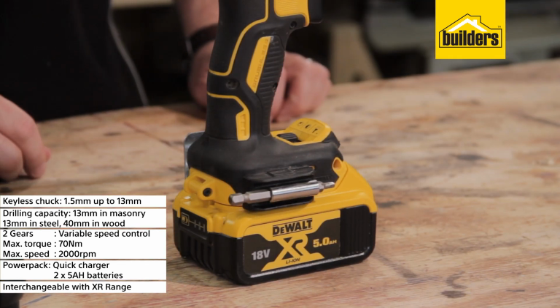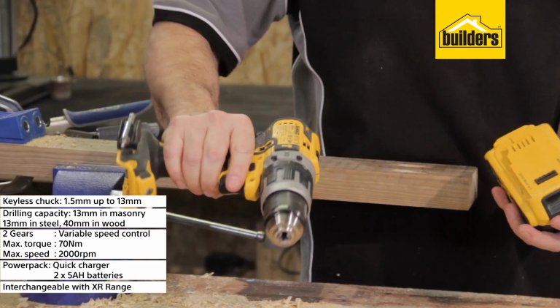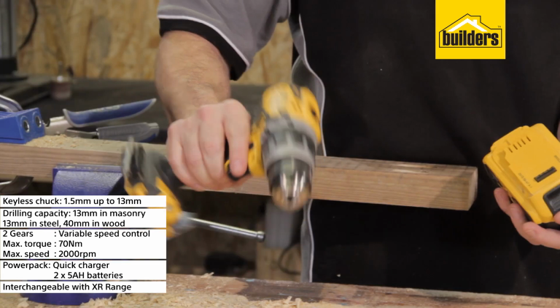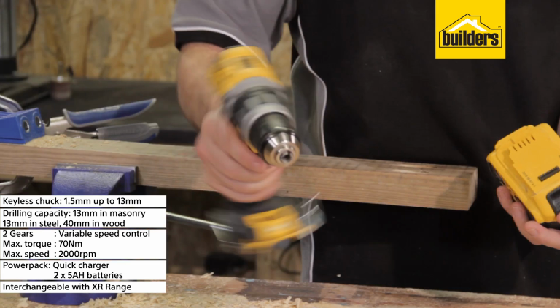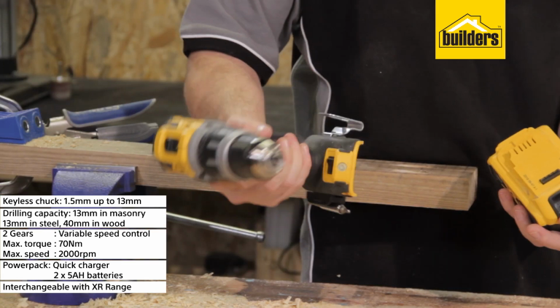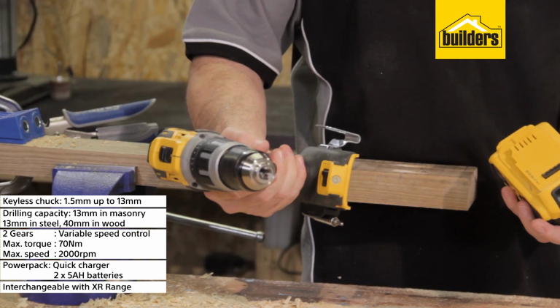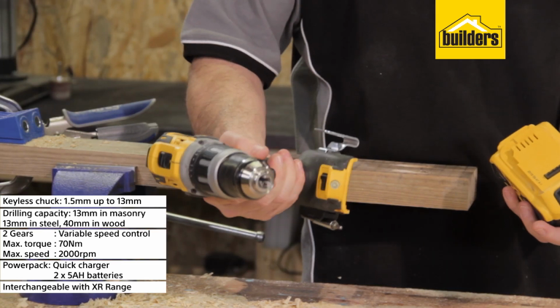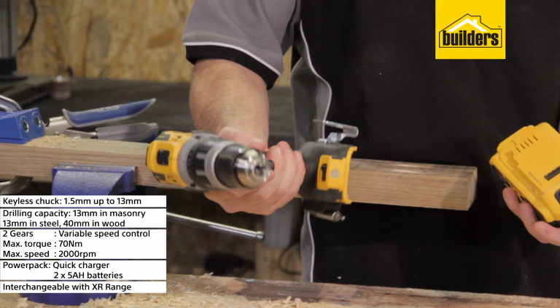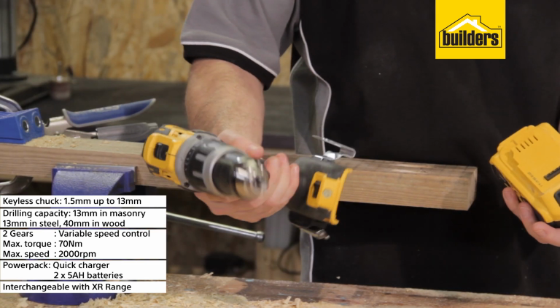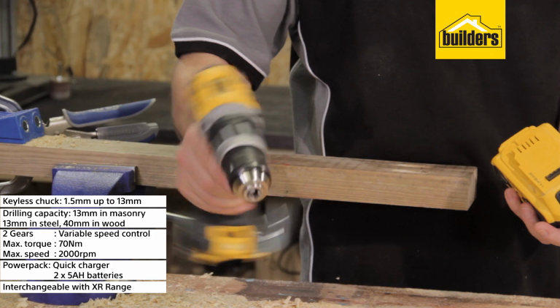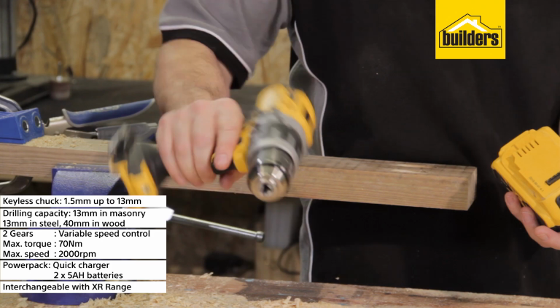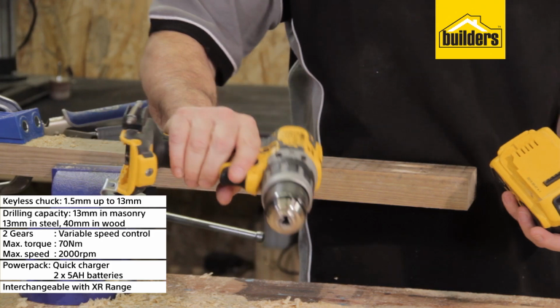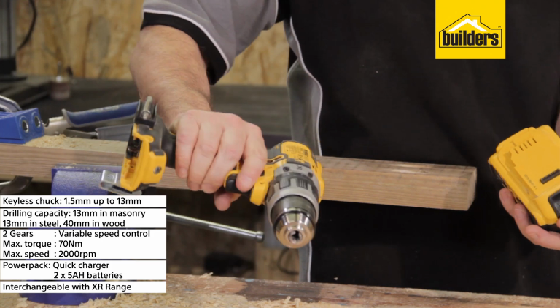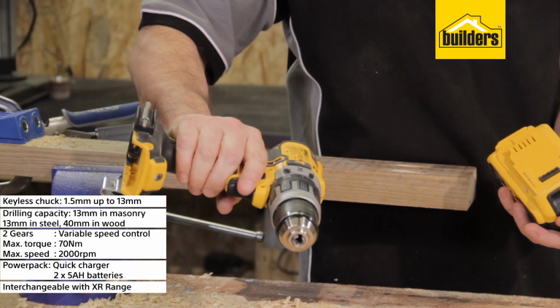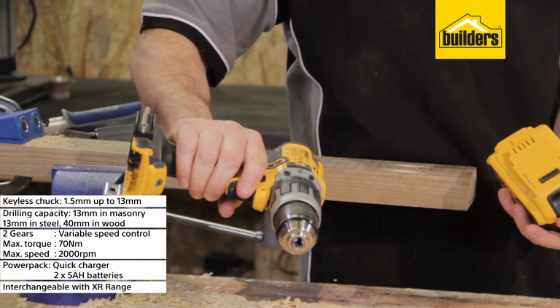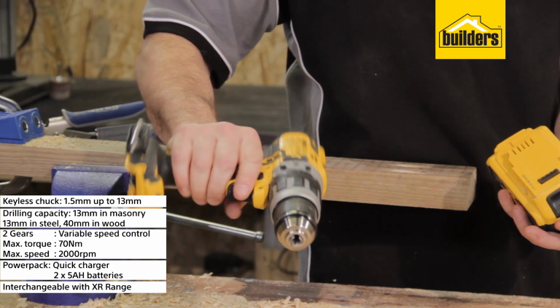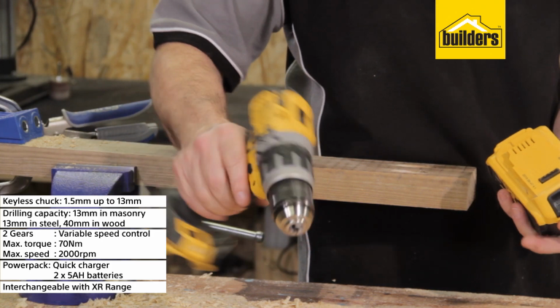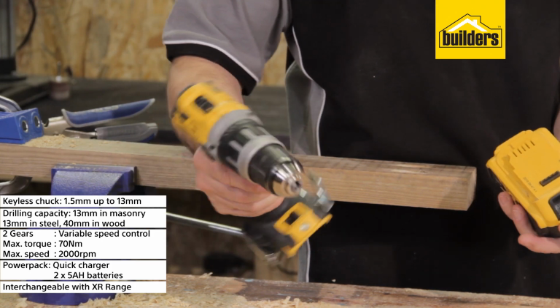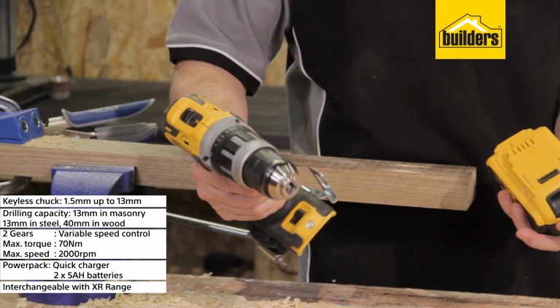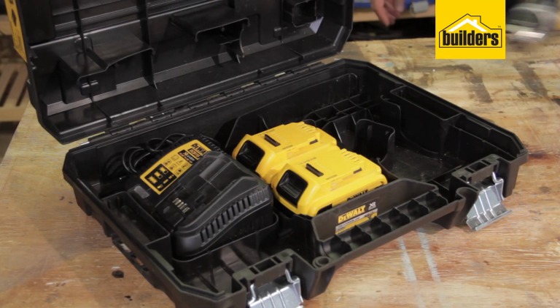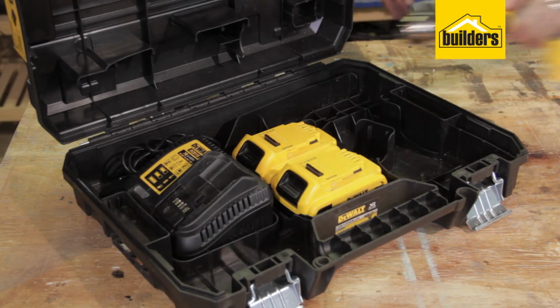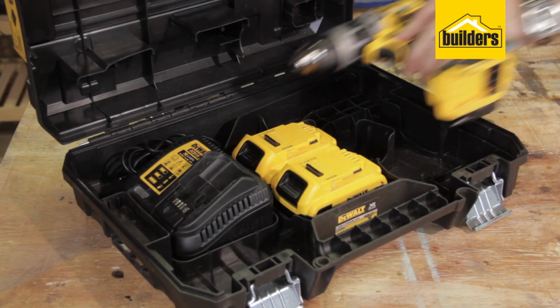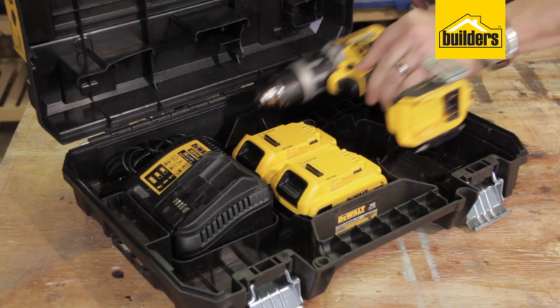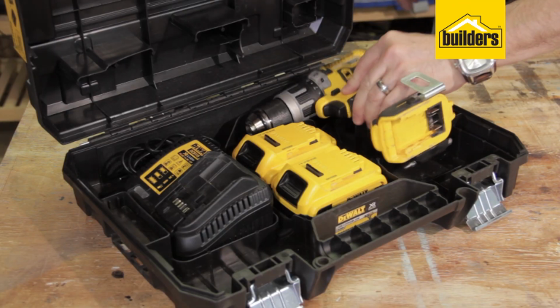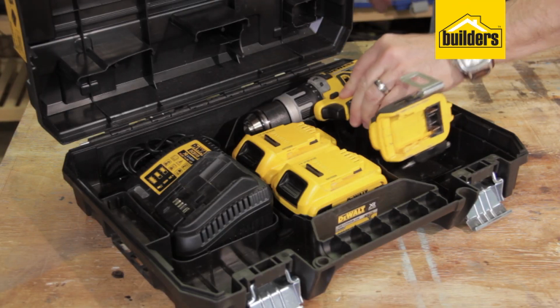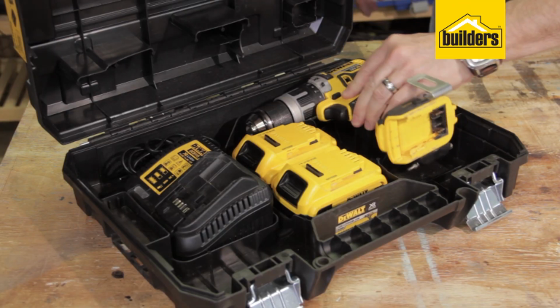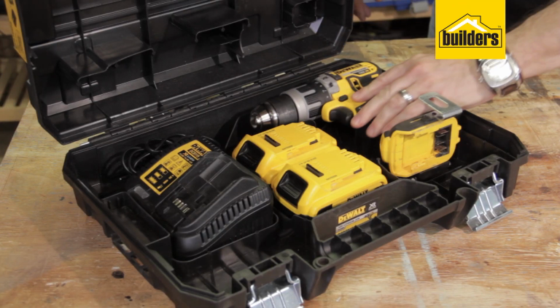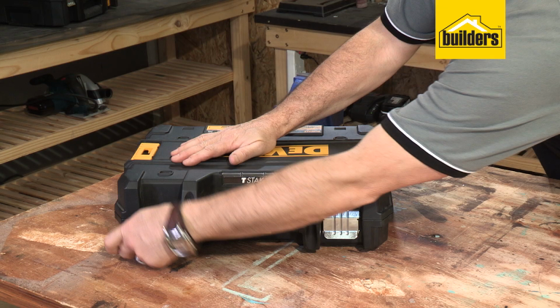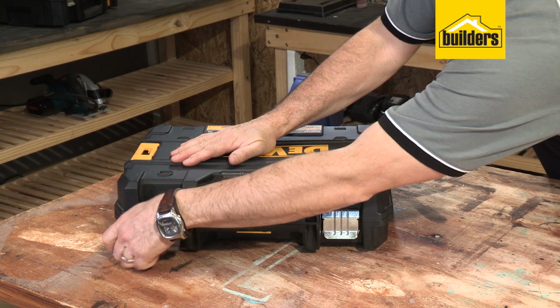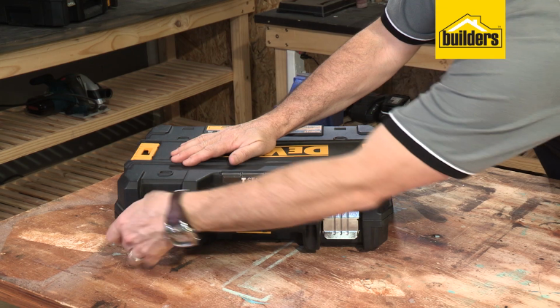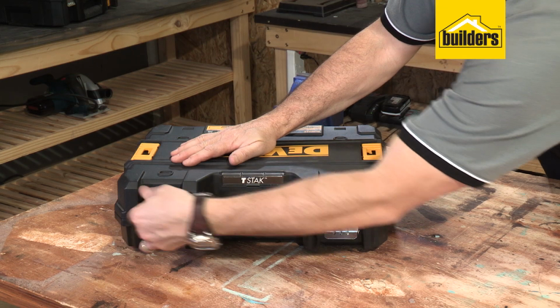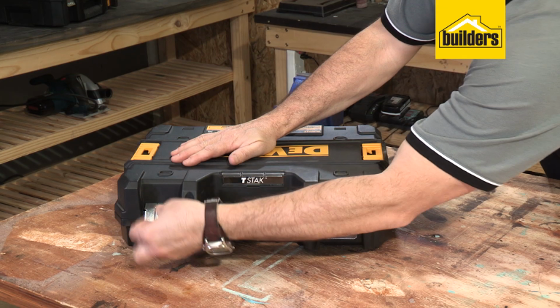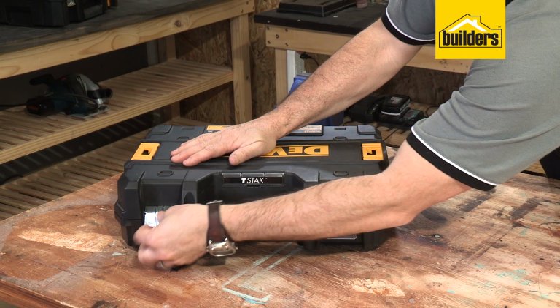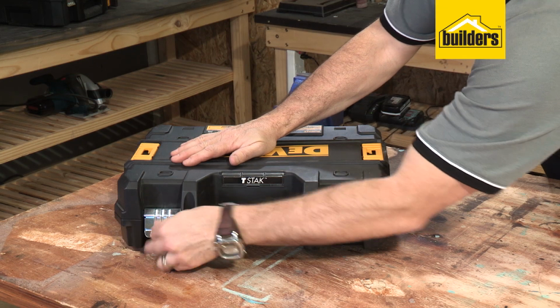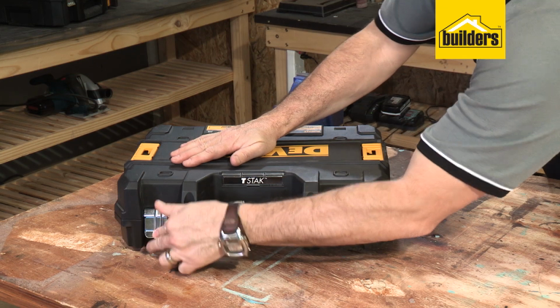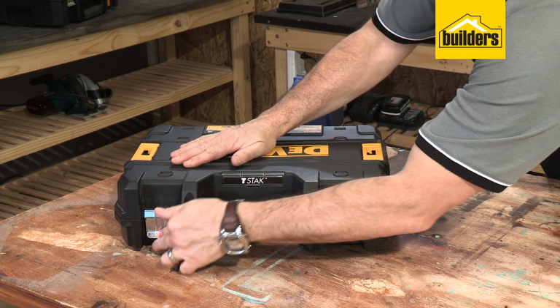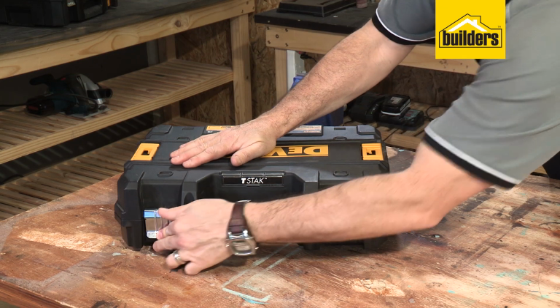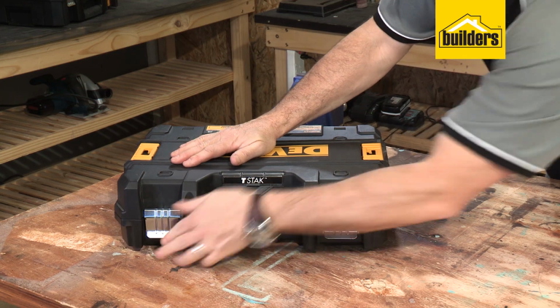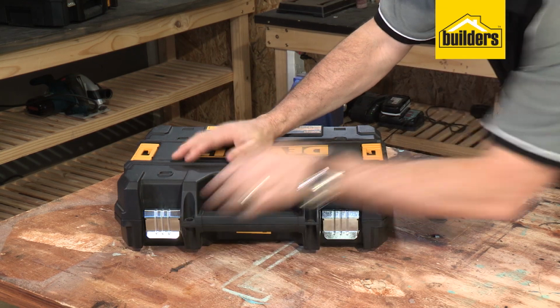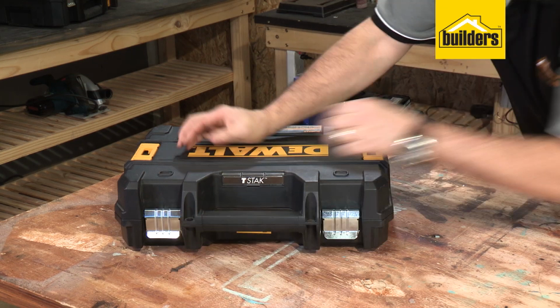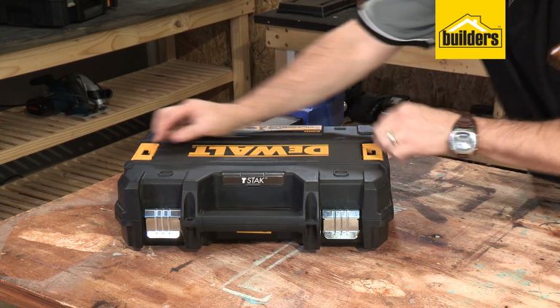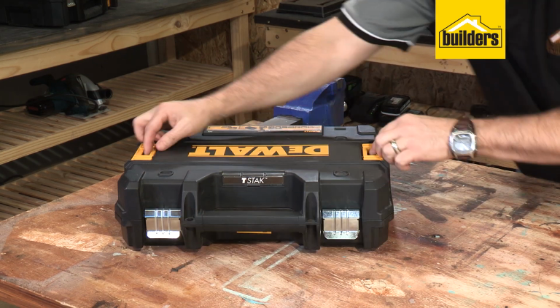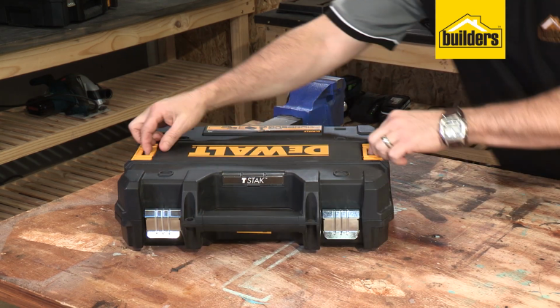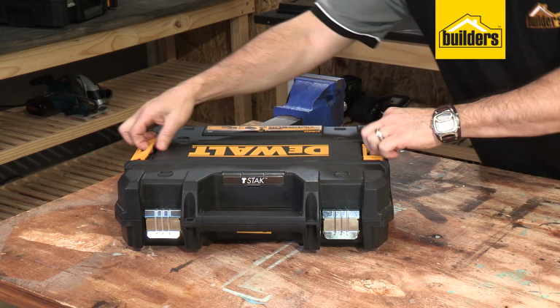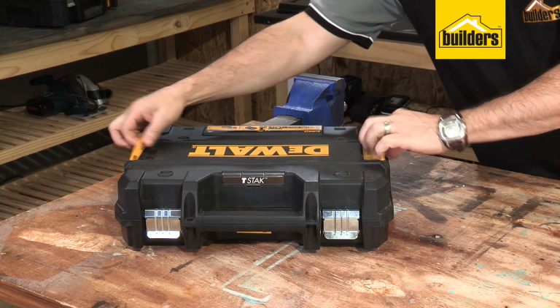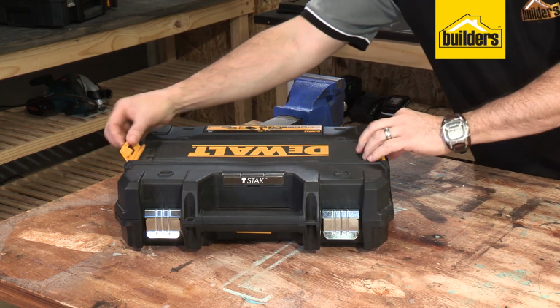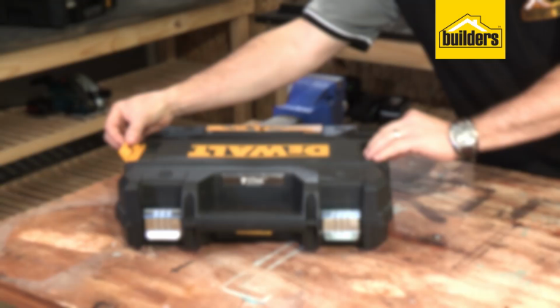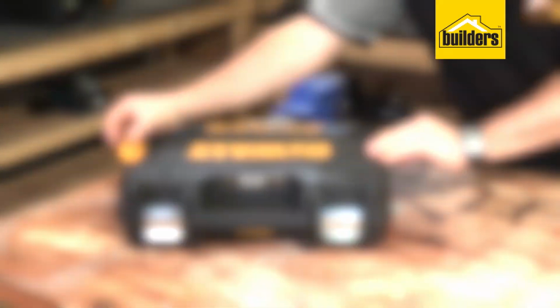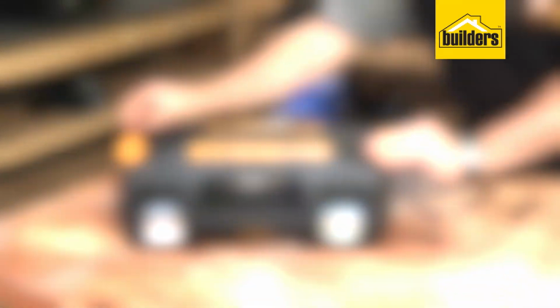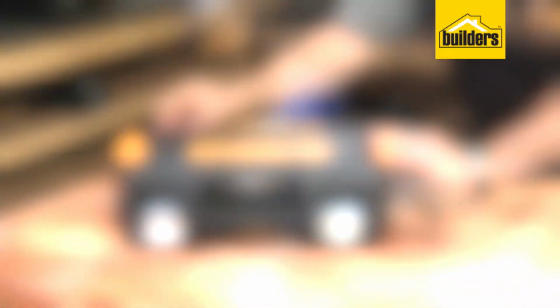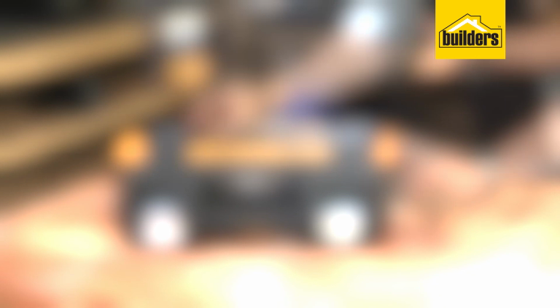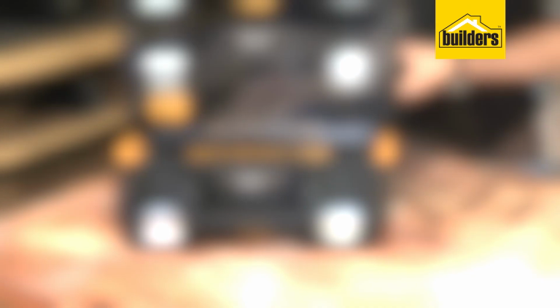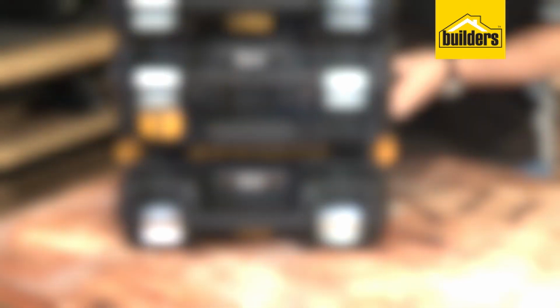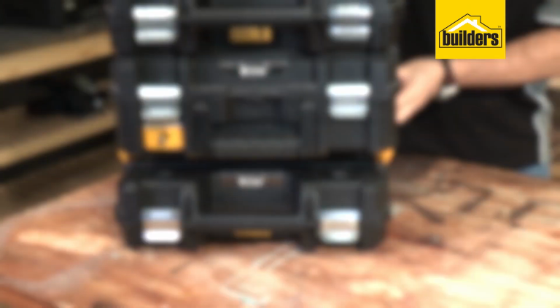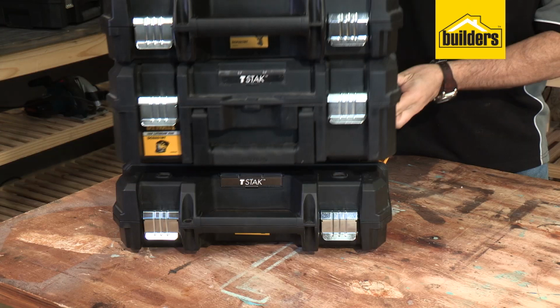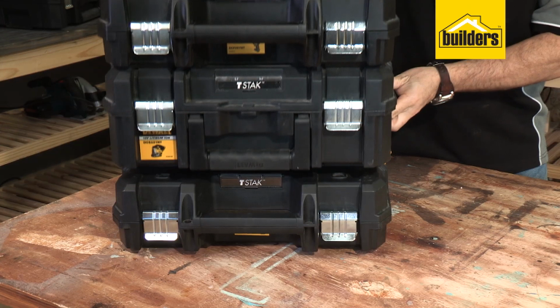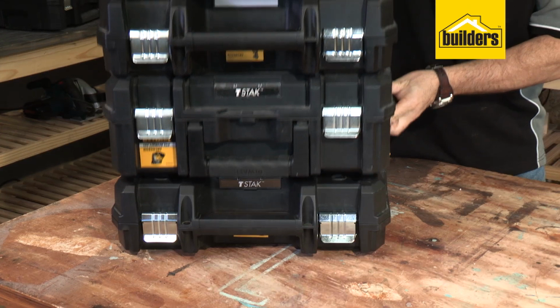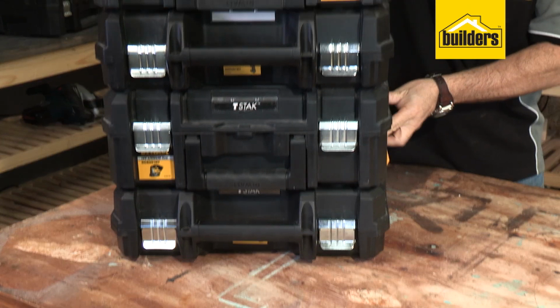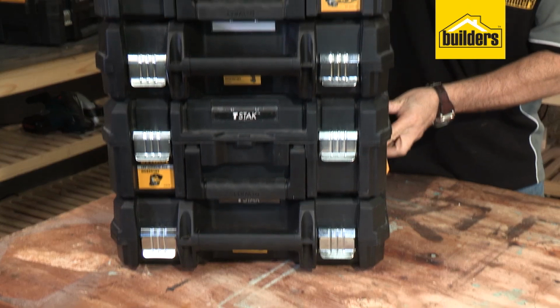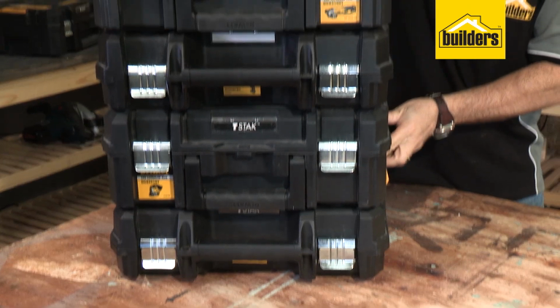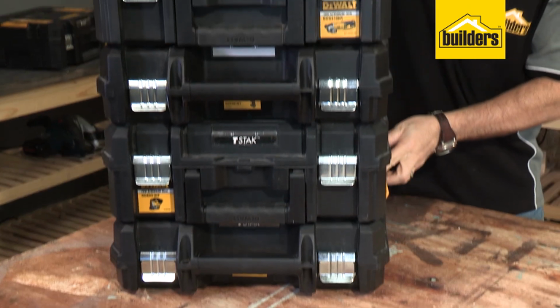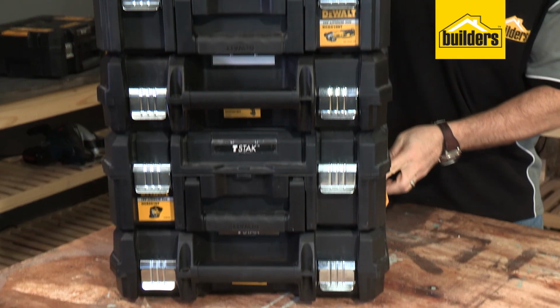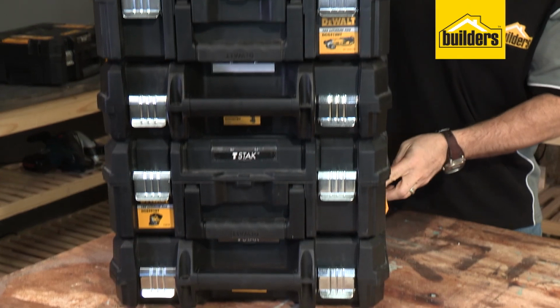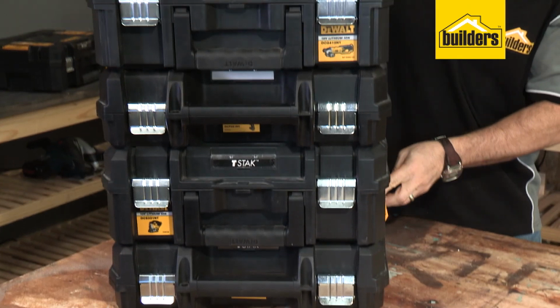It weighs 1.2kgs without the battery and it comes in a T-Stack stackable case, designed to withstand tough construction site conditions.